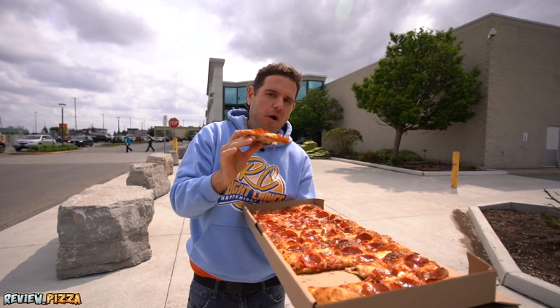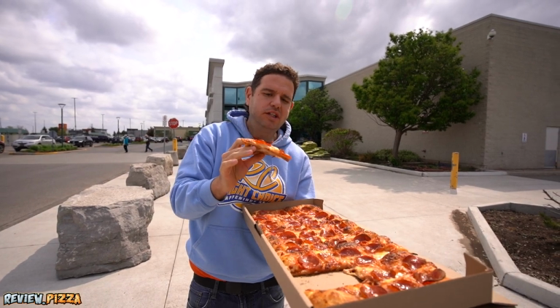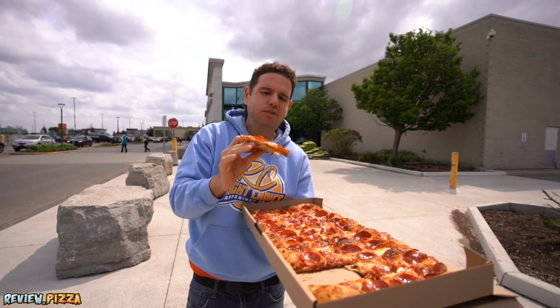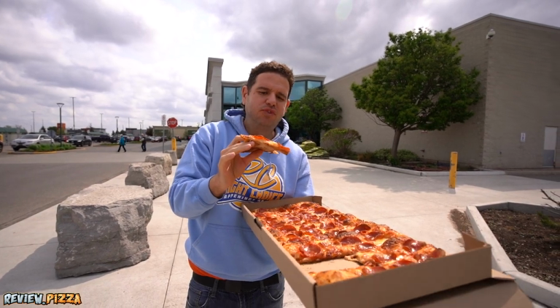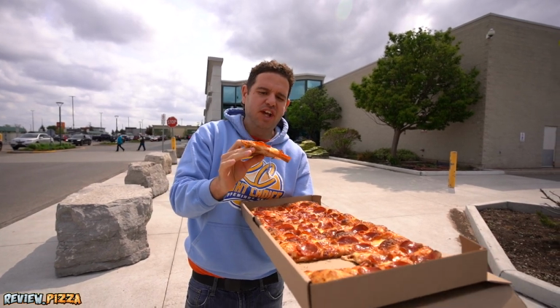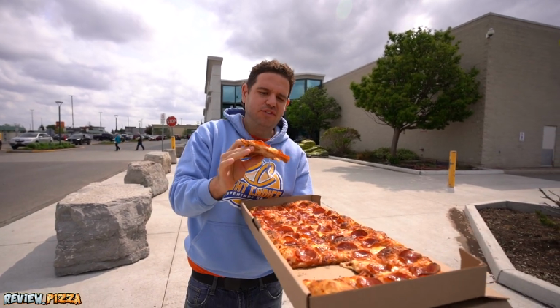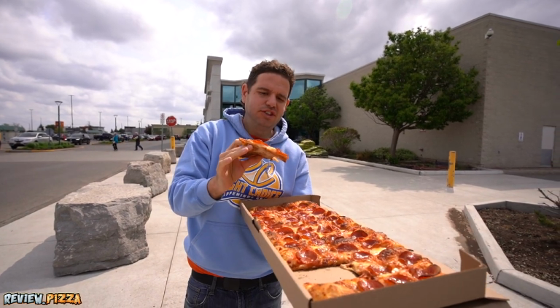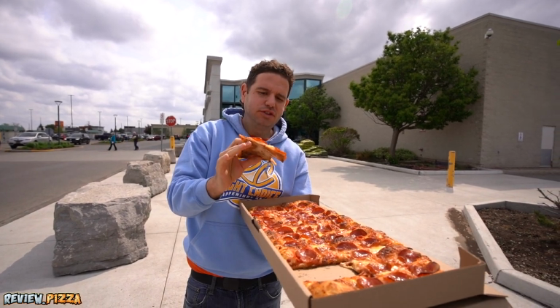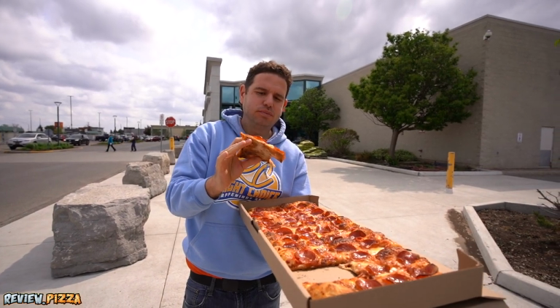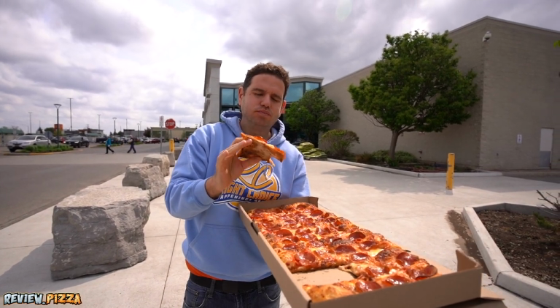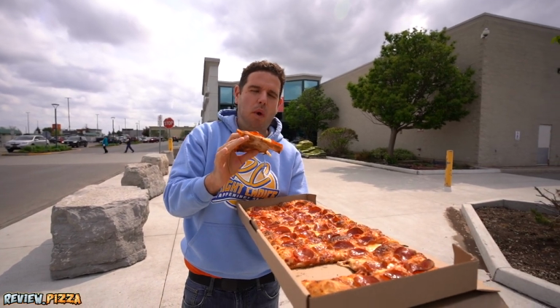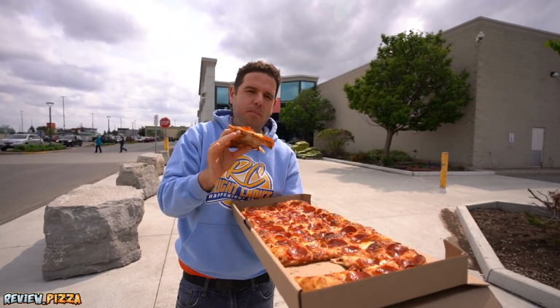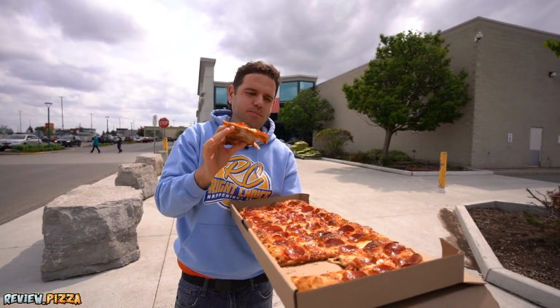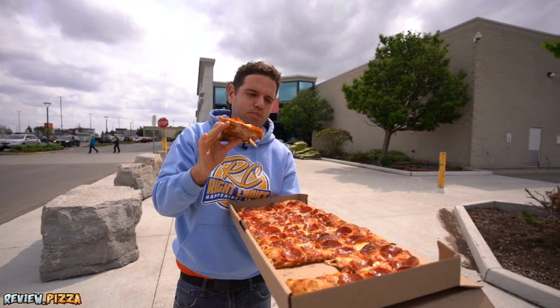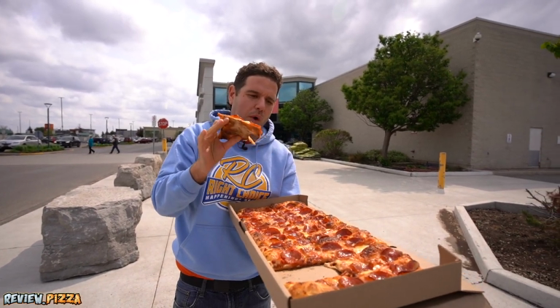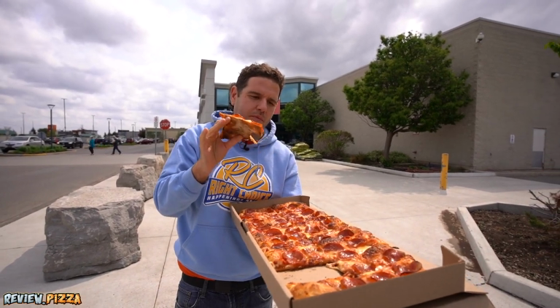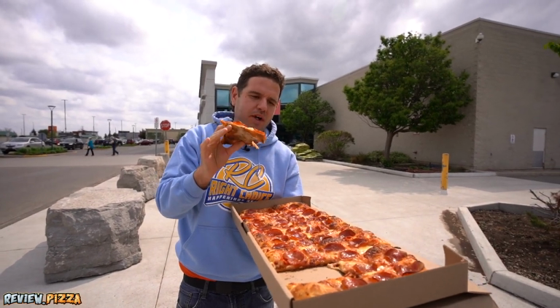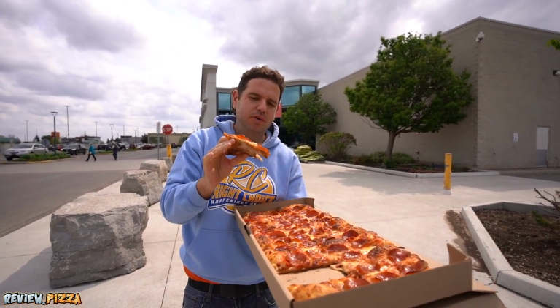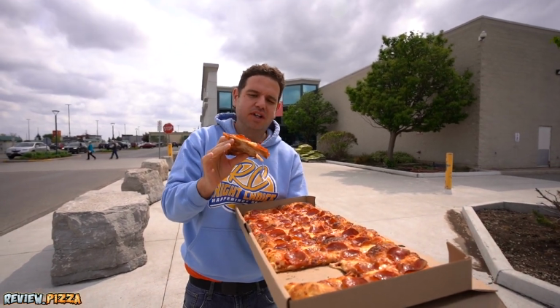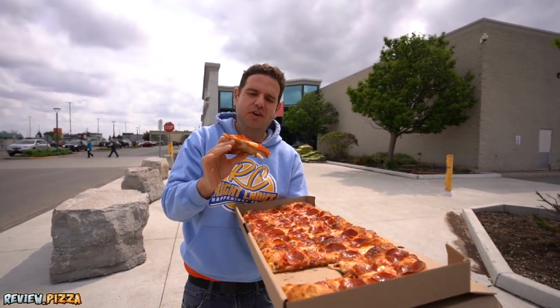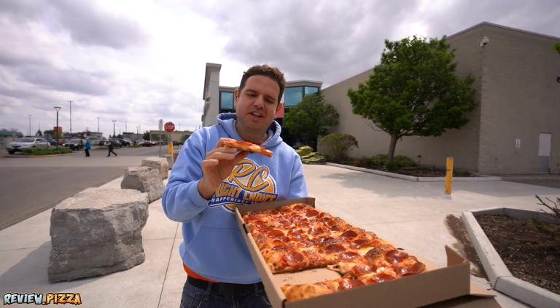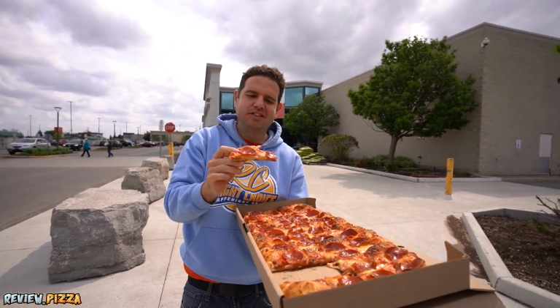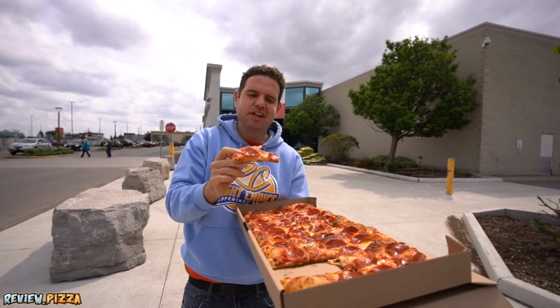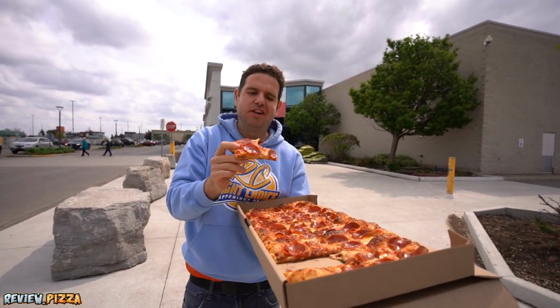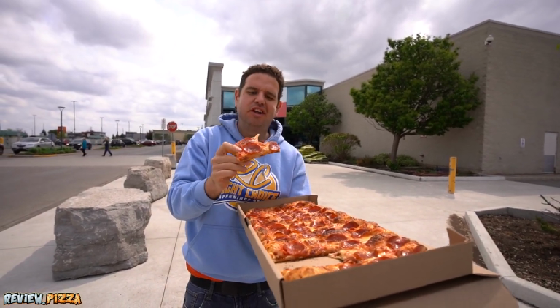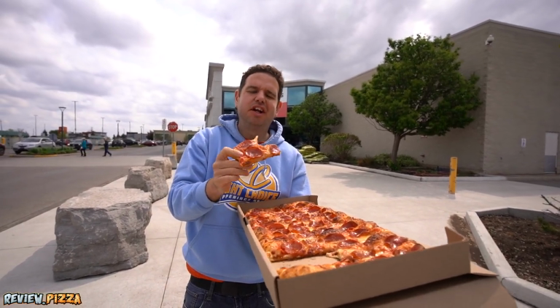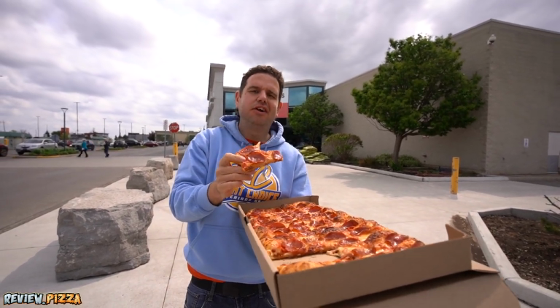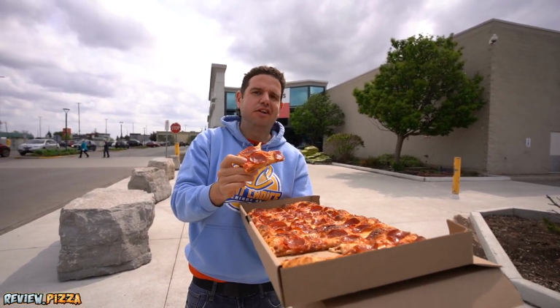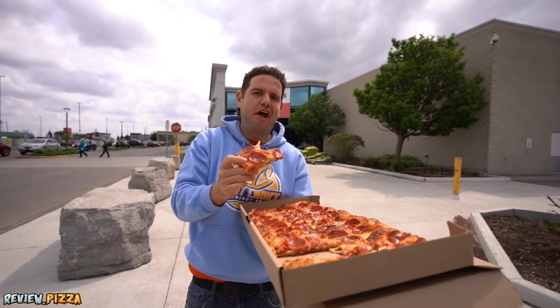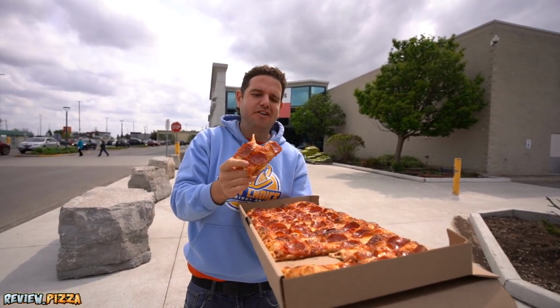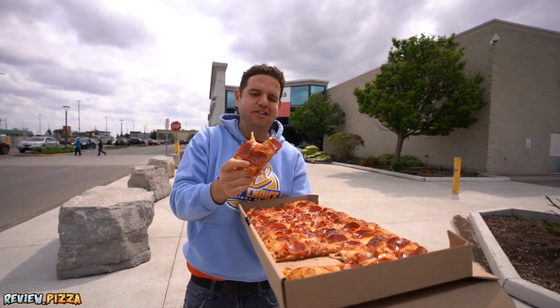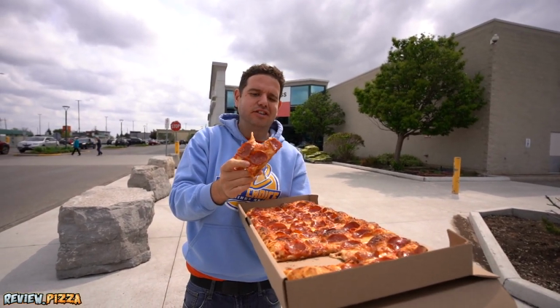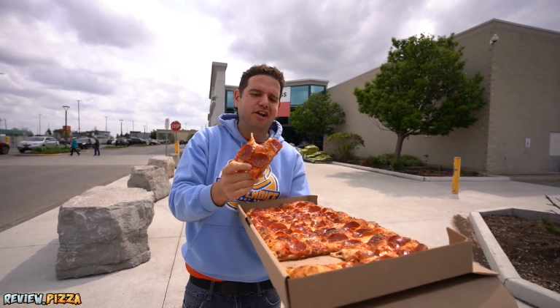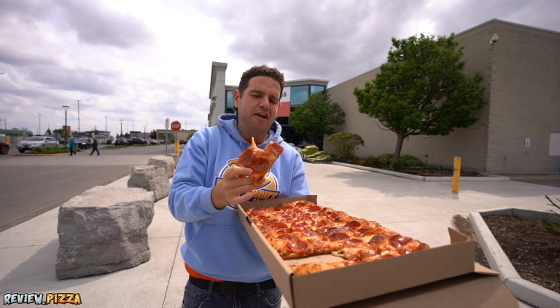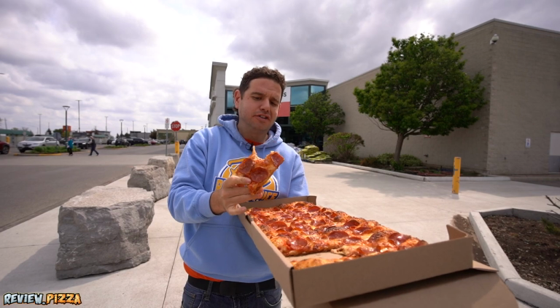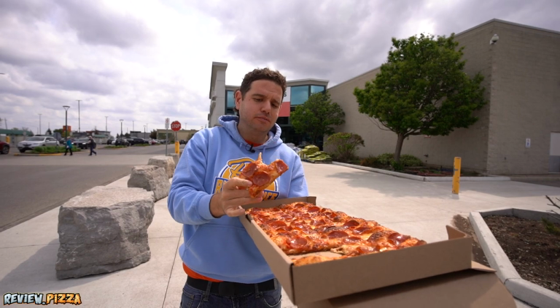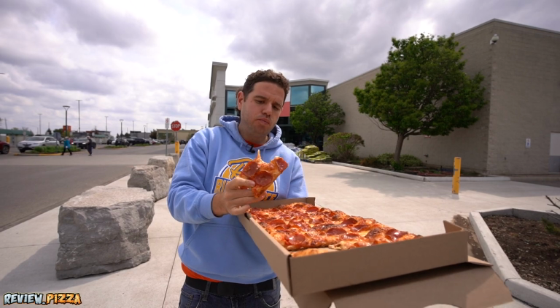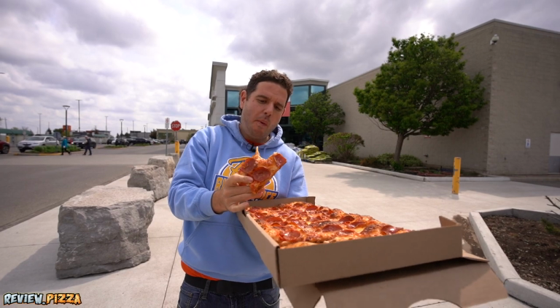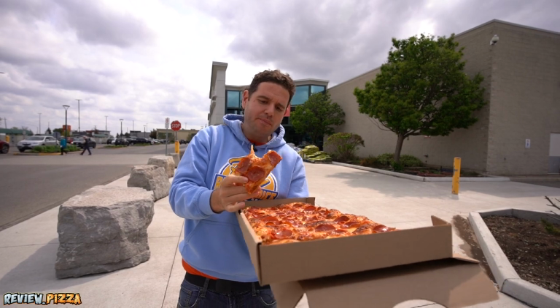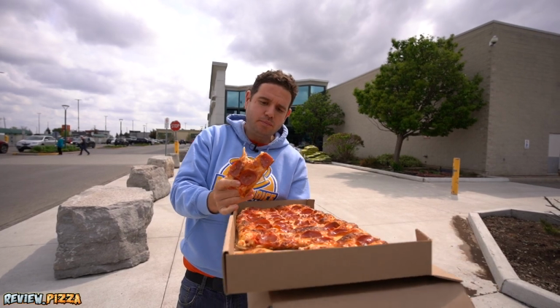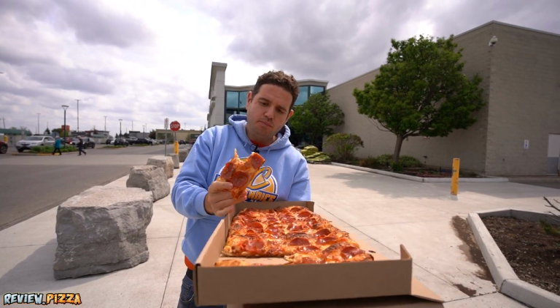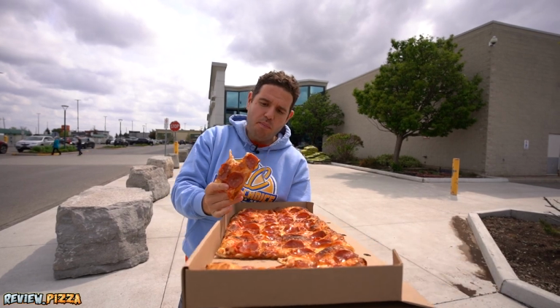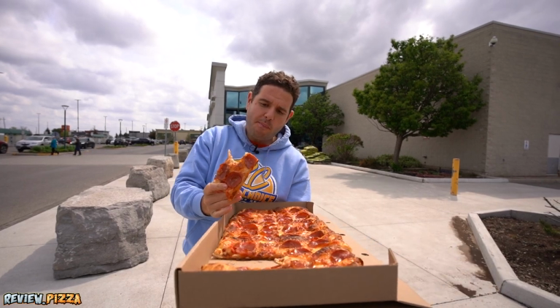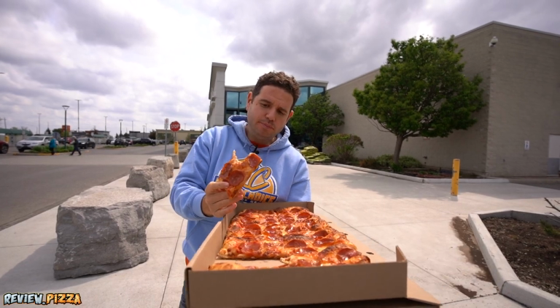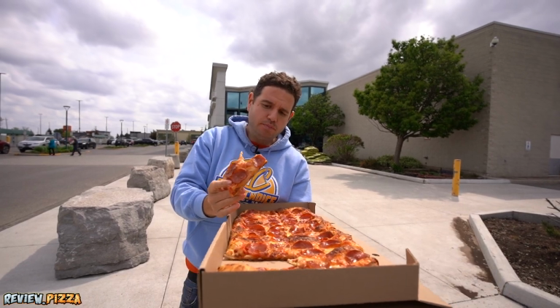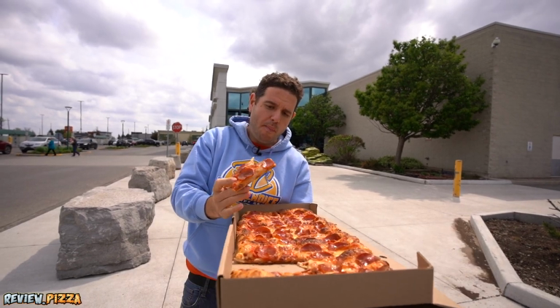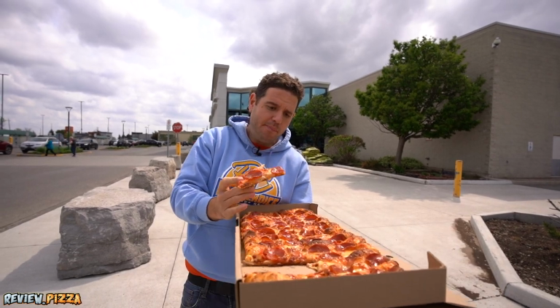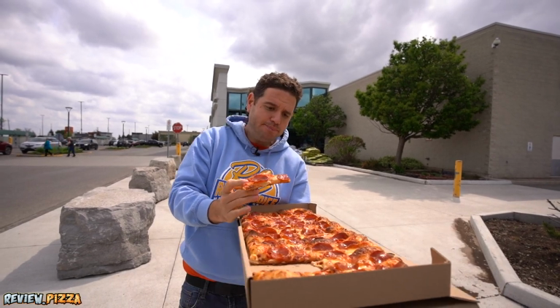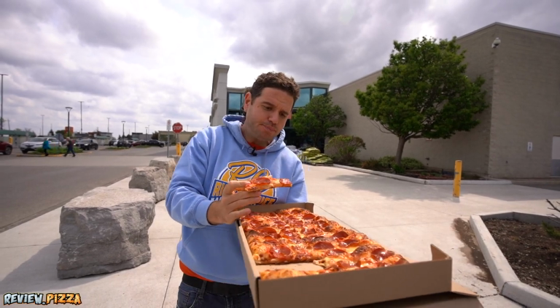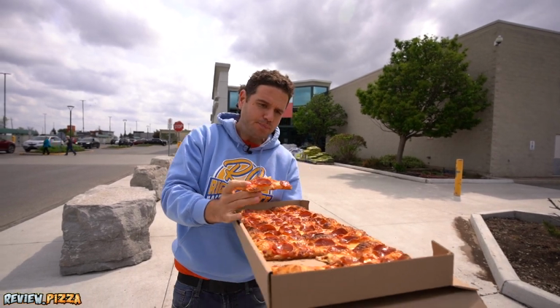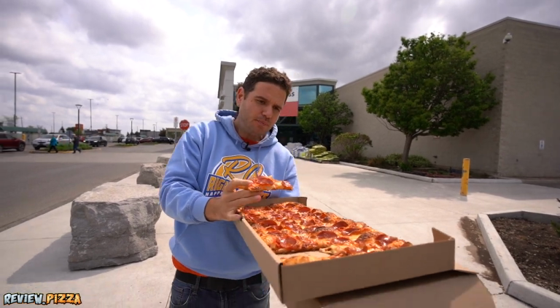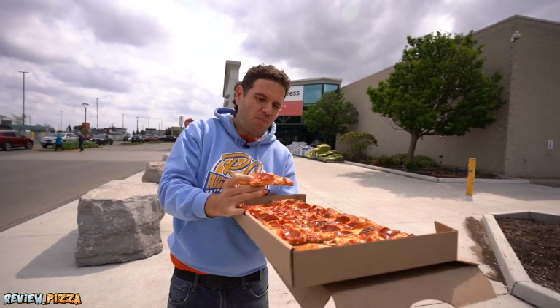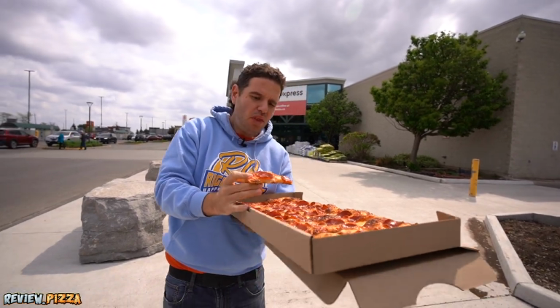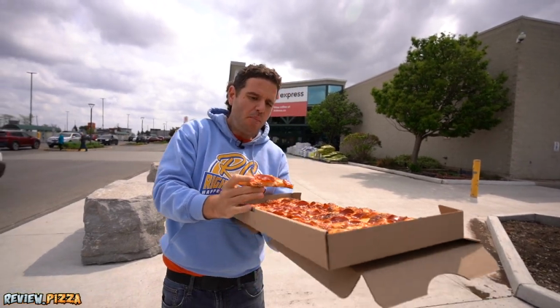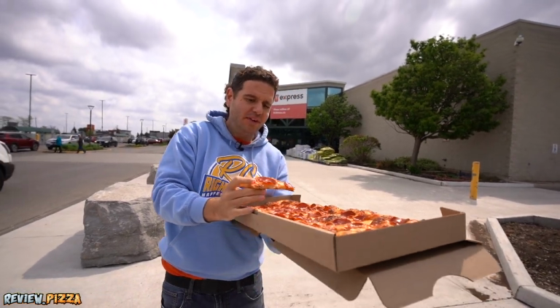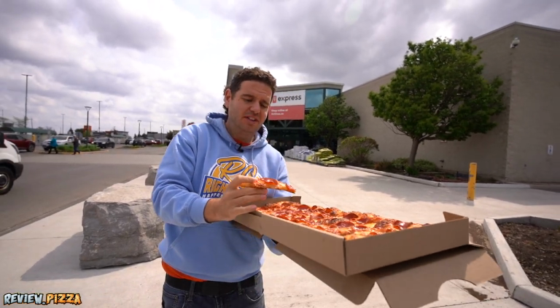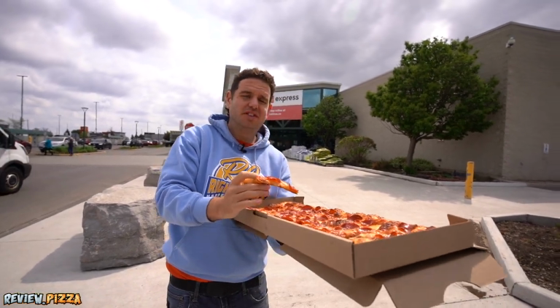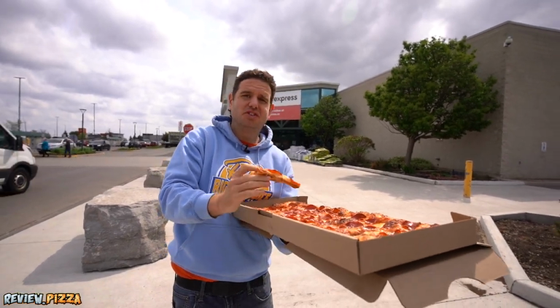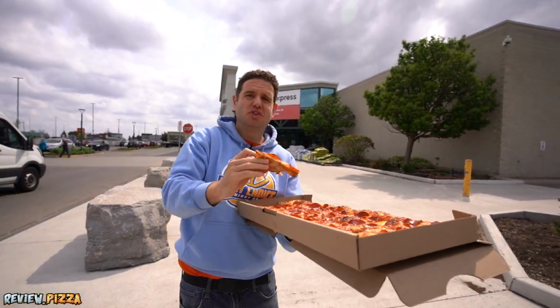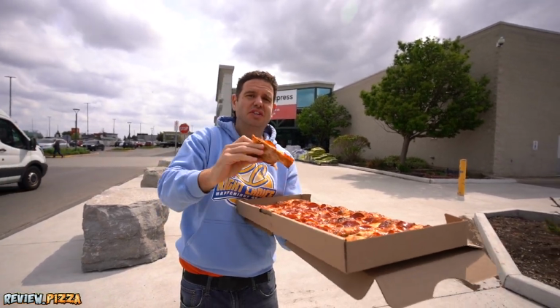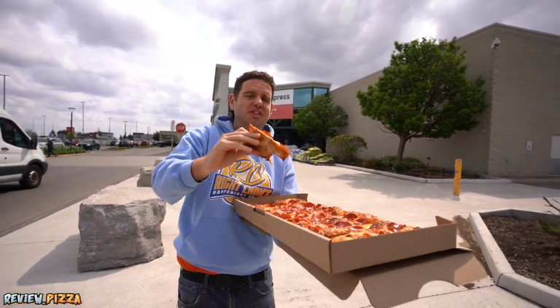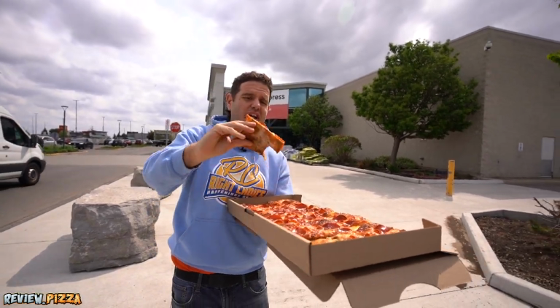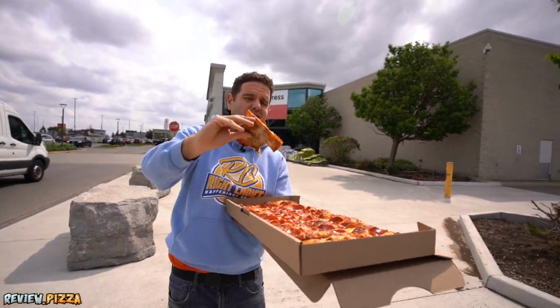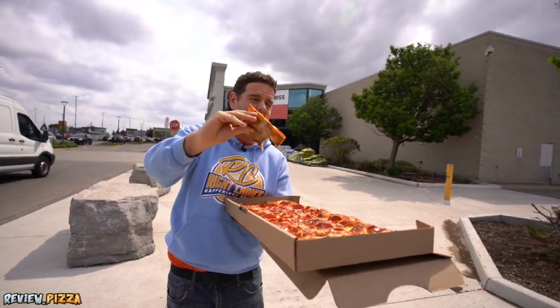Good flavors. Right away, though, I can tell it's a little light on the sauce. But this is cooked nicely.